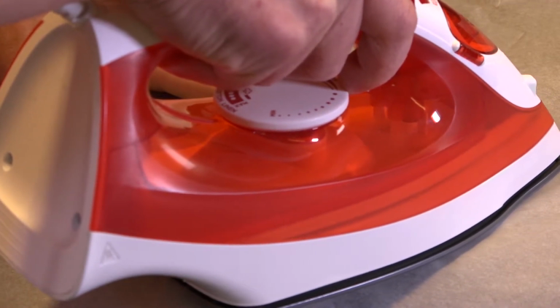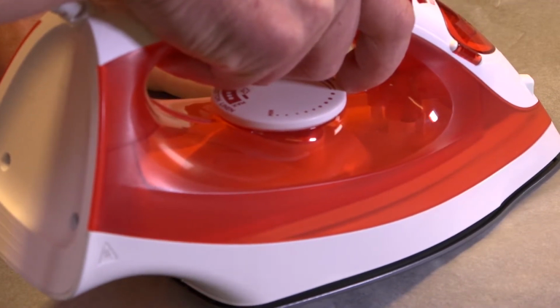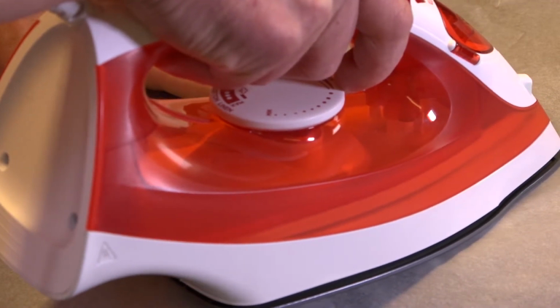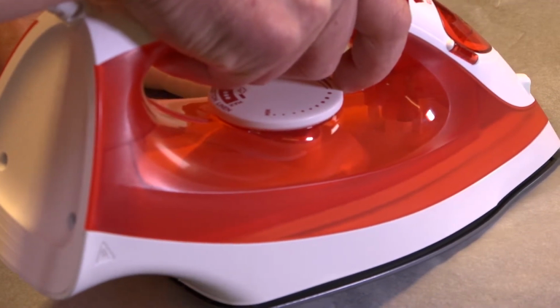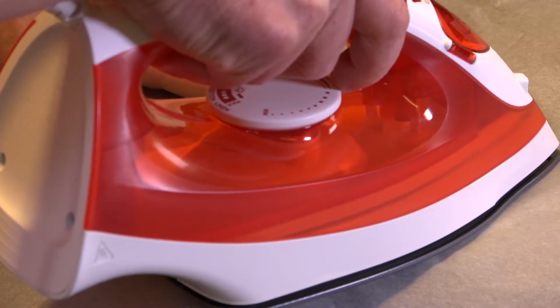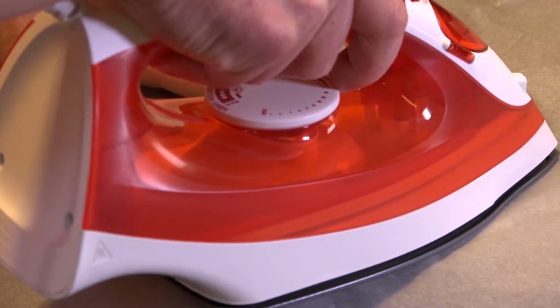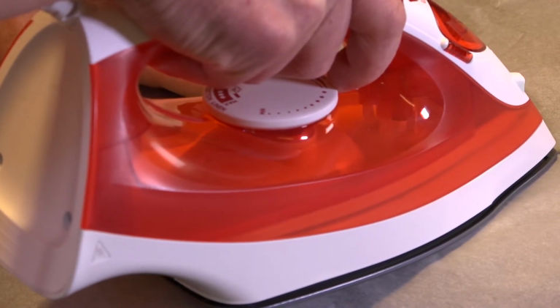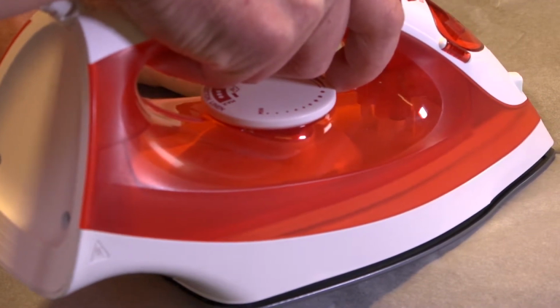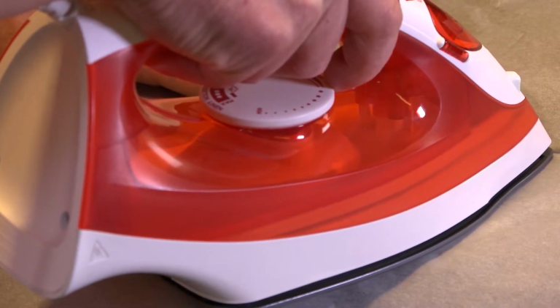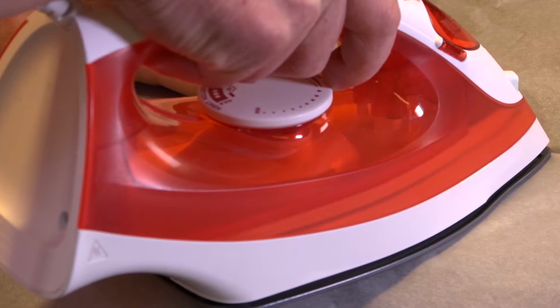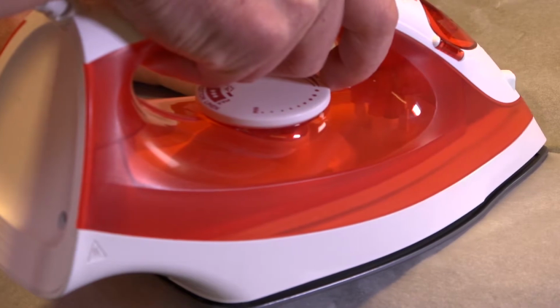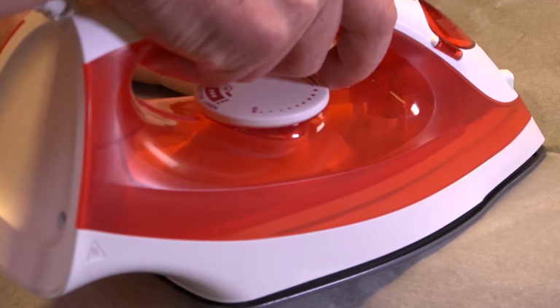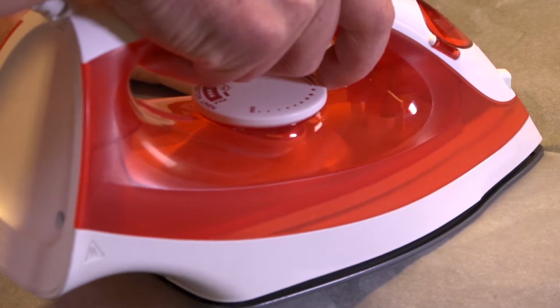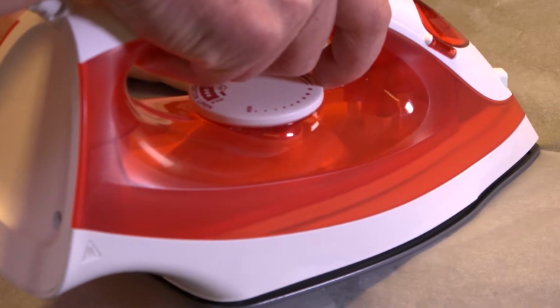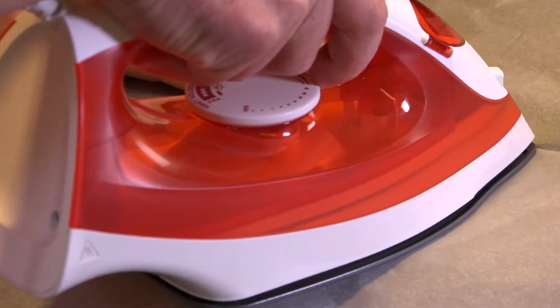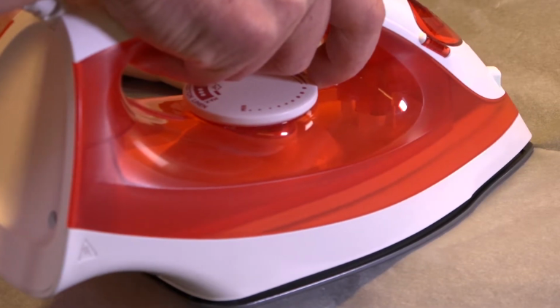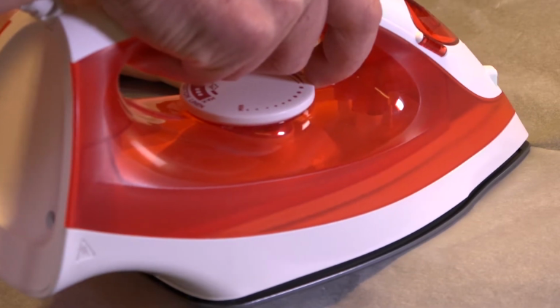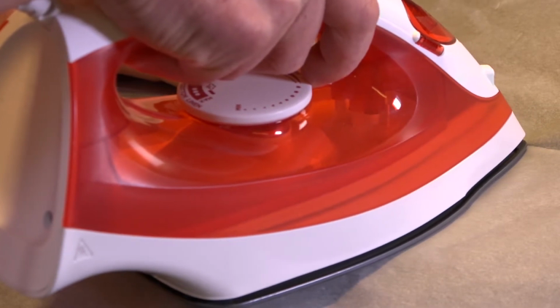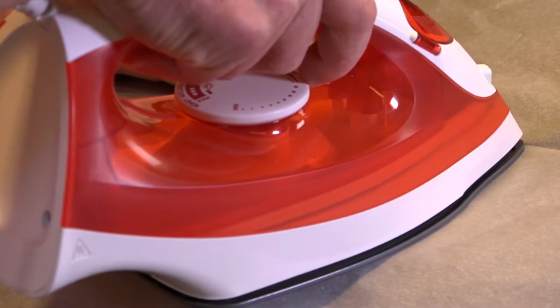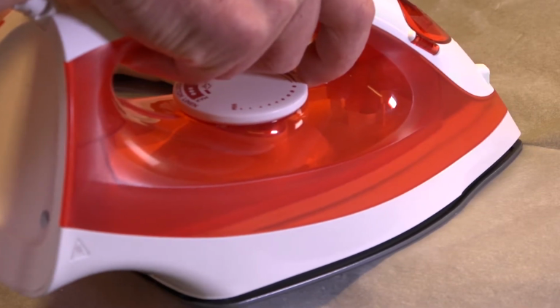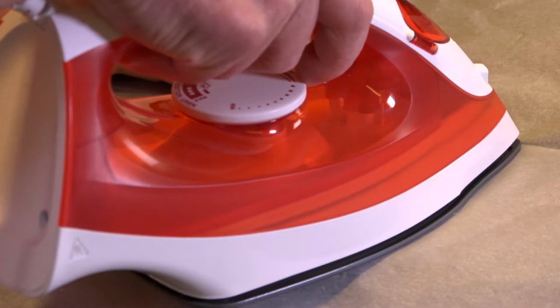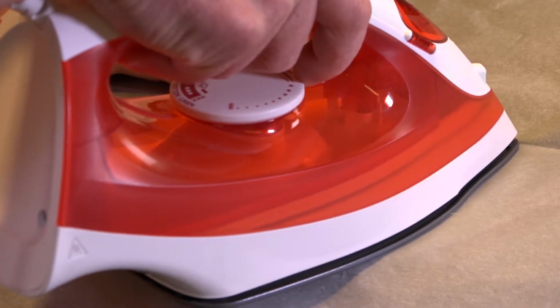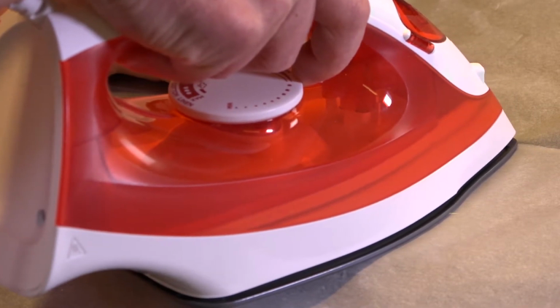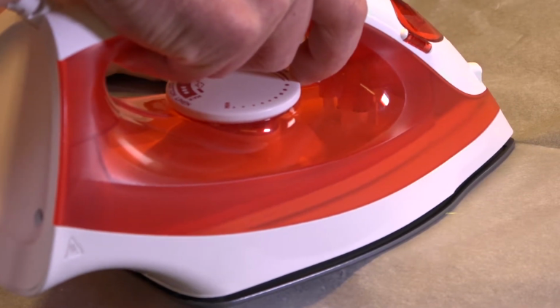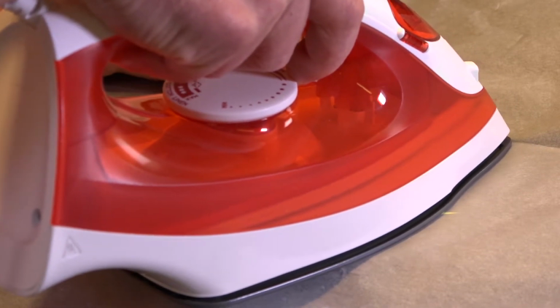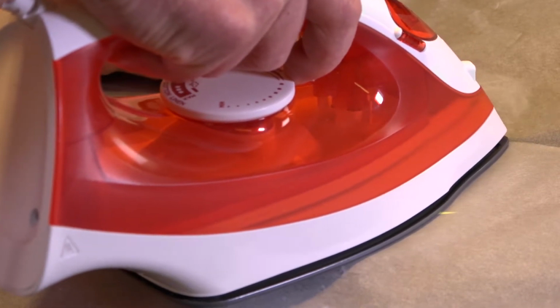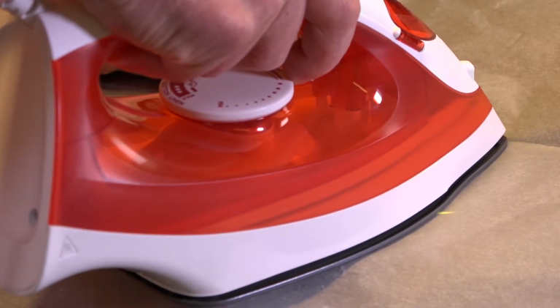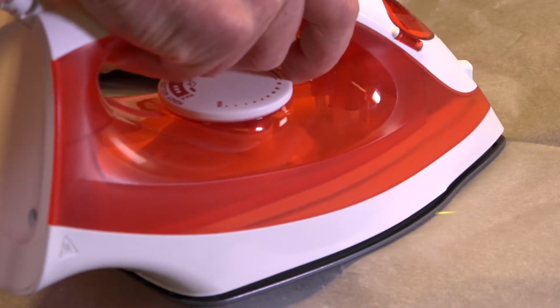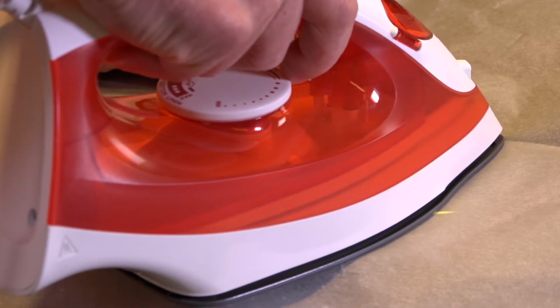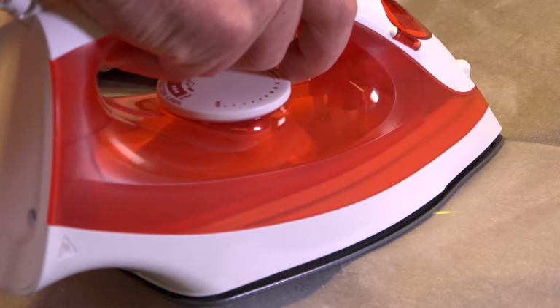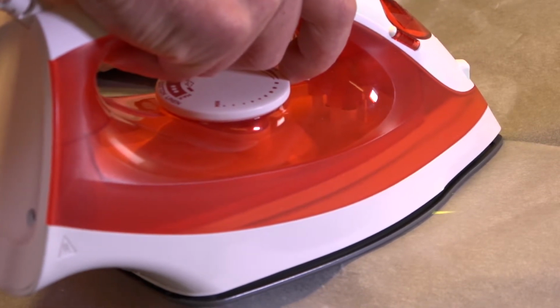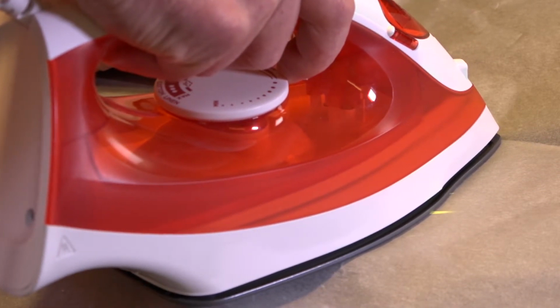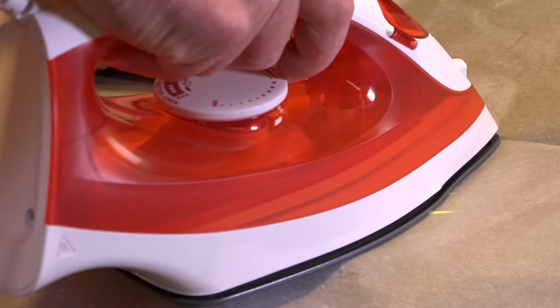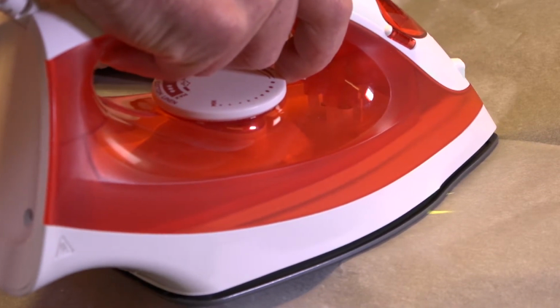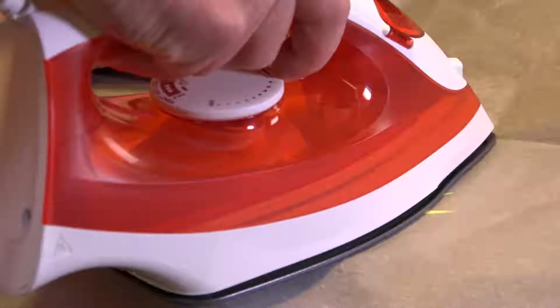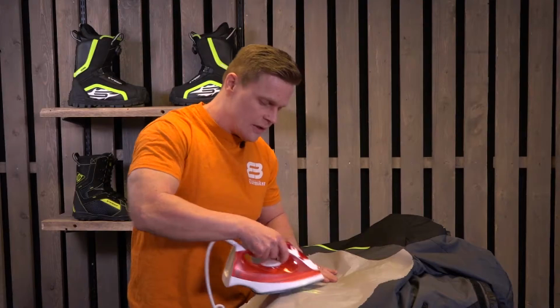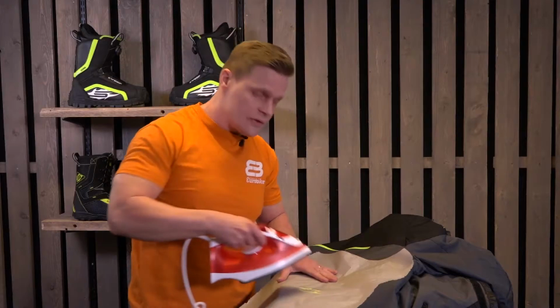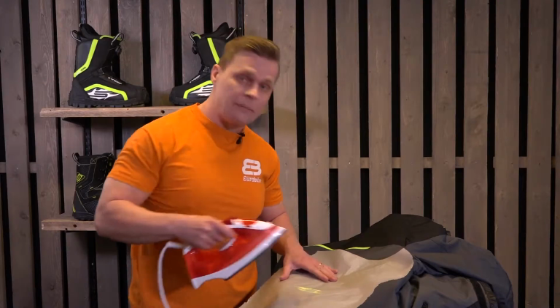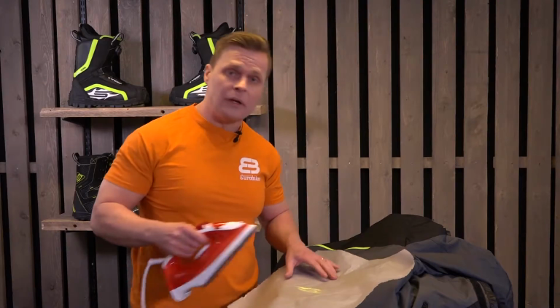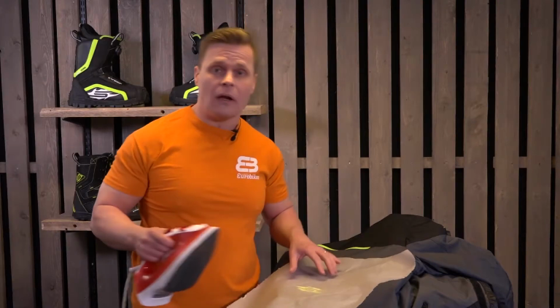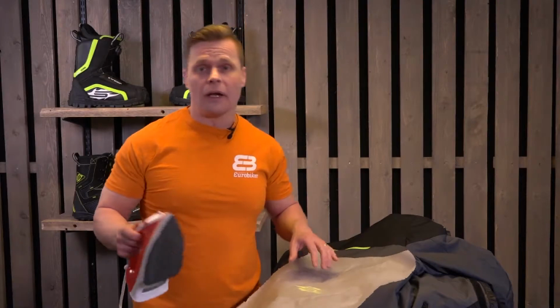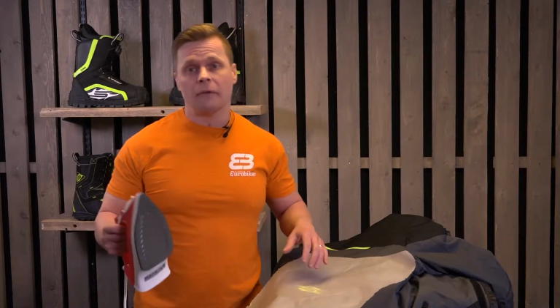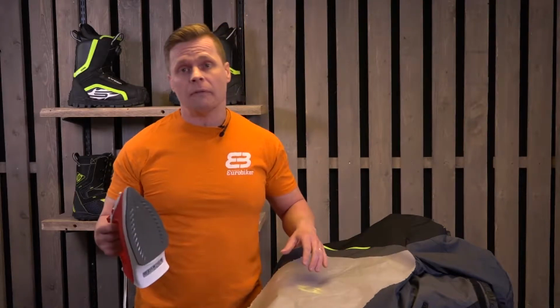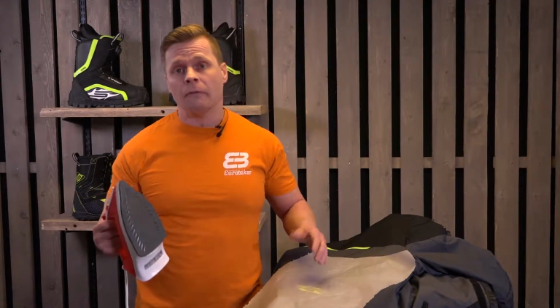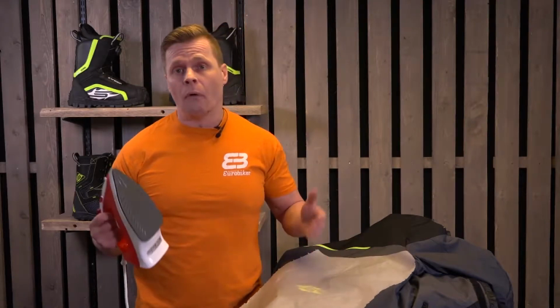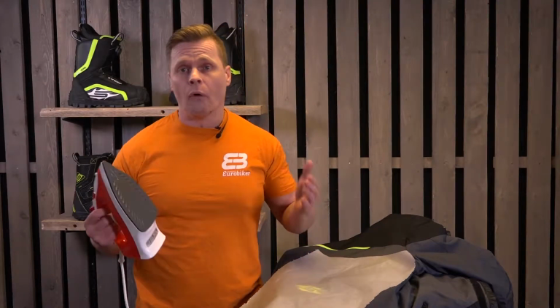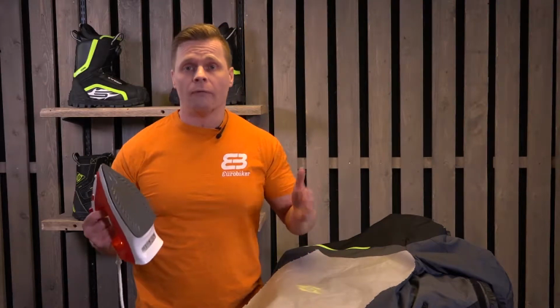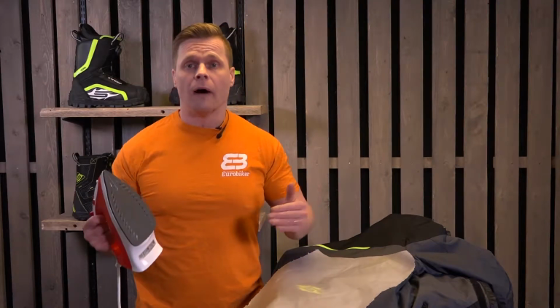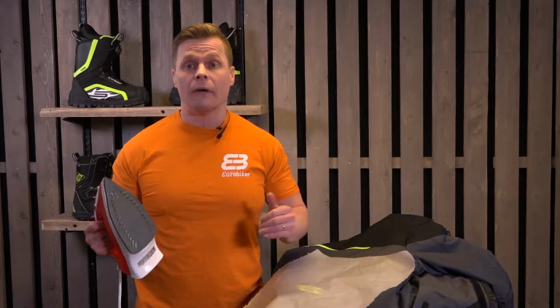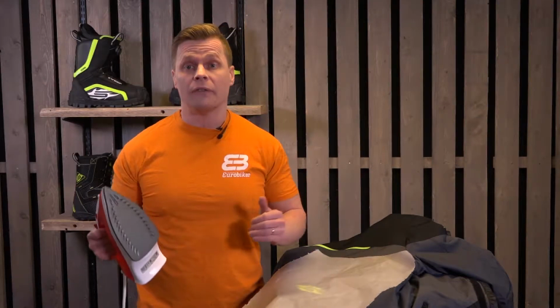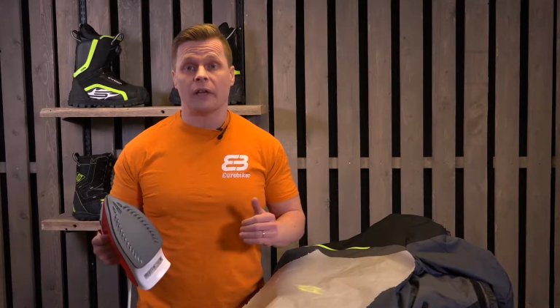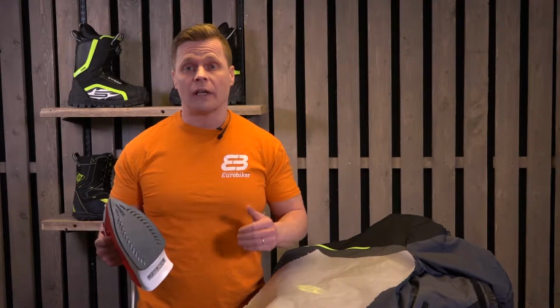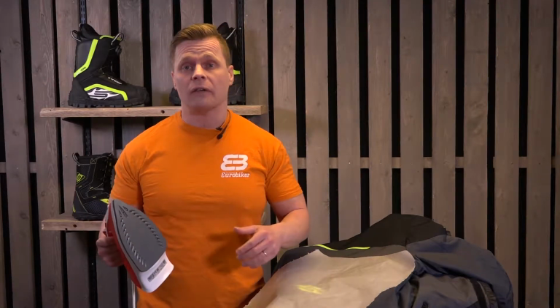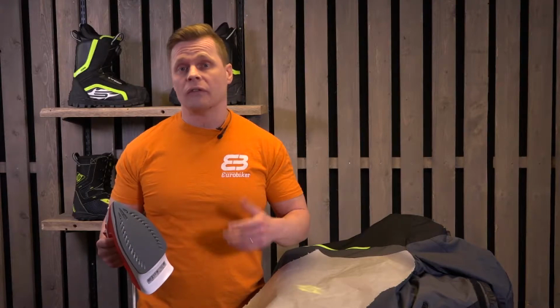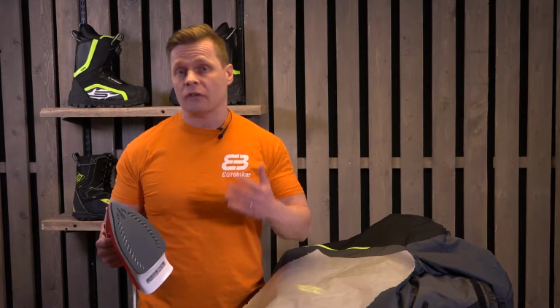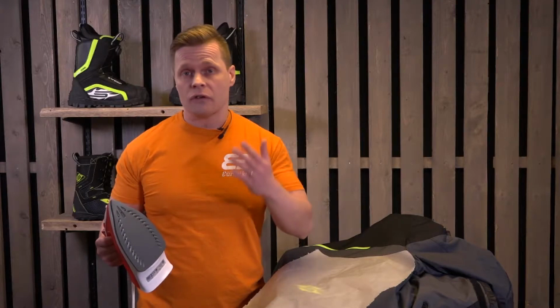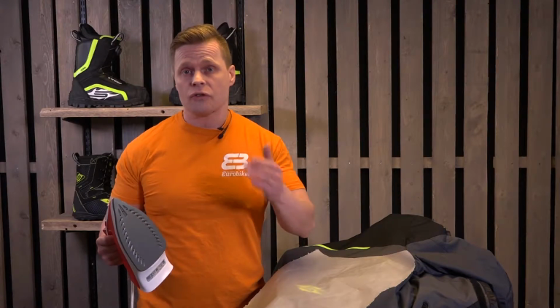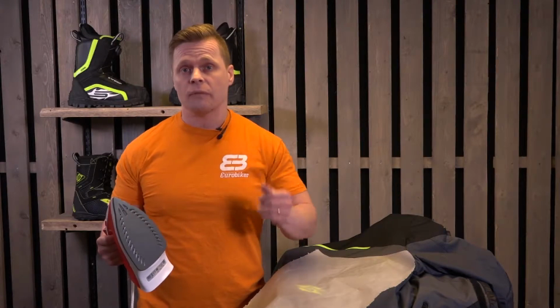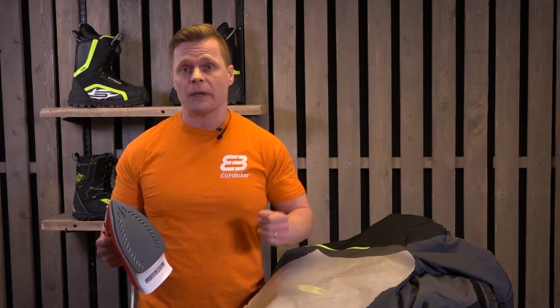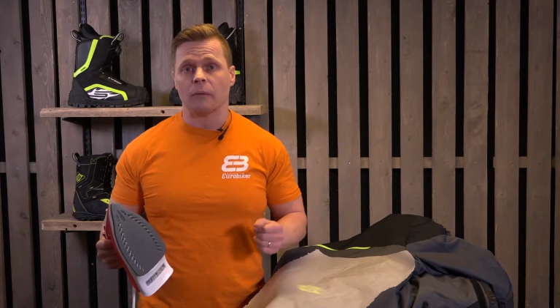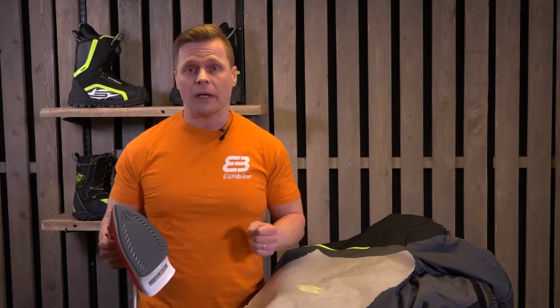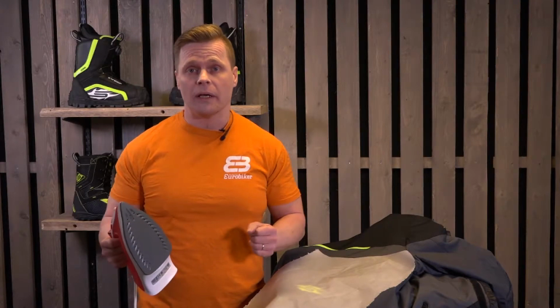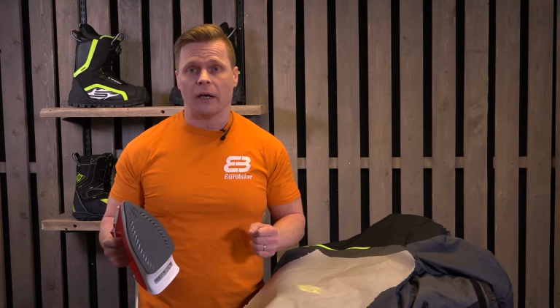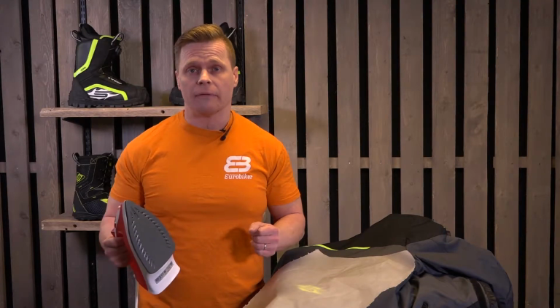This will reattach the logo pretty easily. Something like four or five seconds should be quite enough.